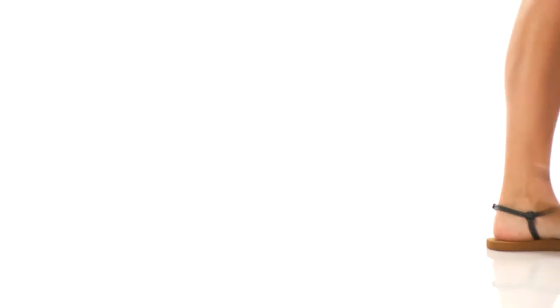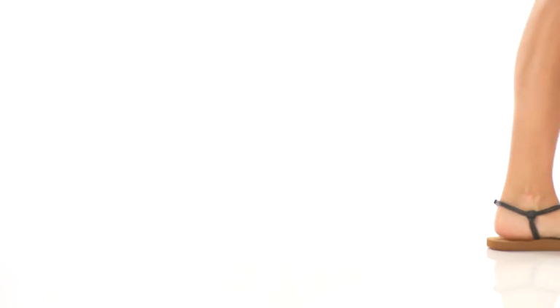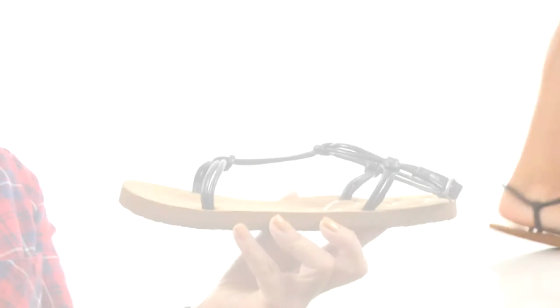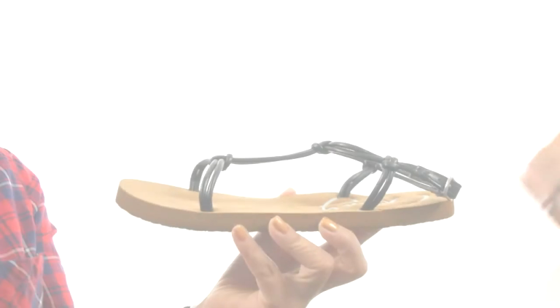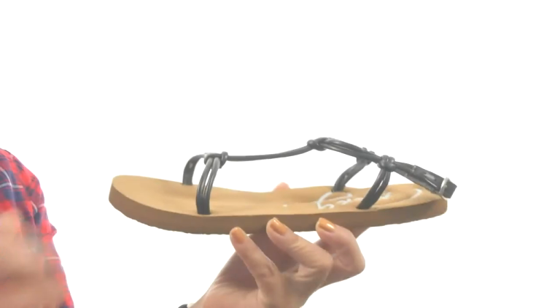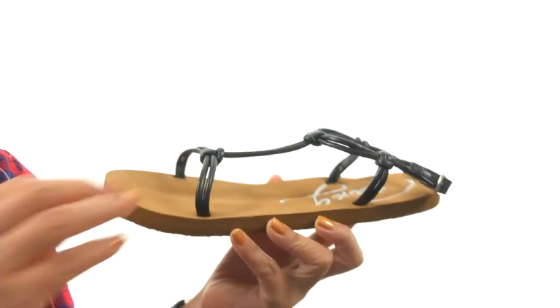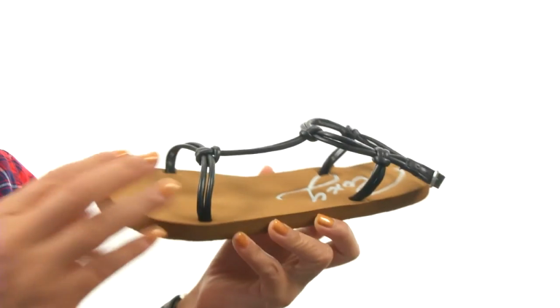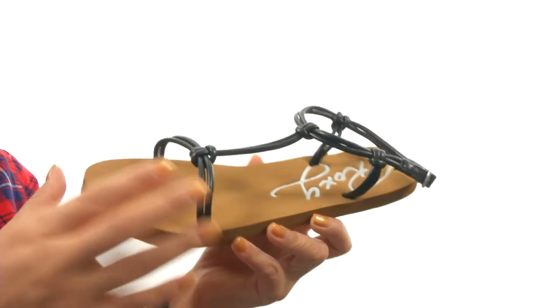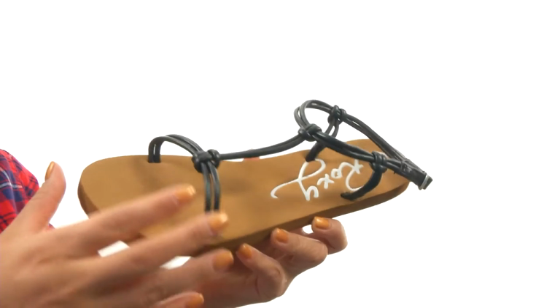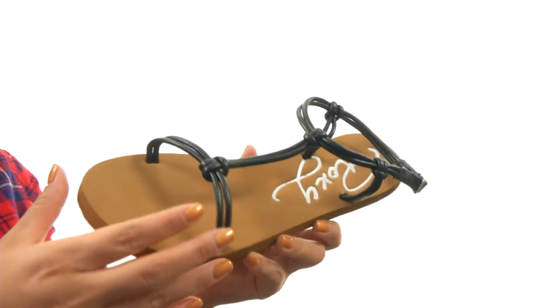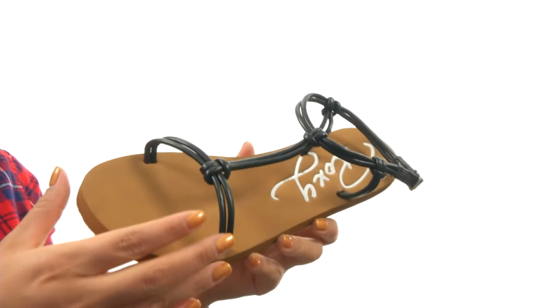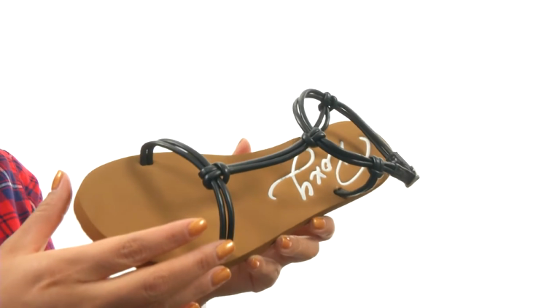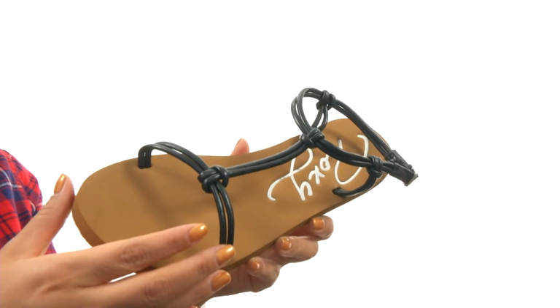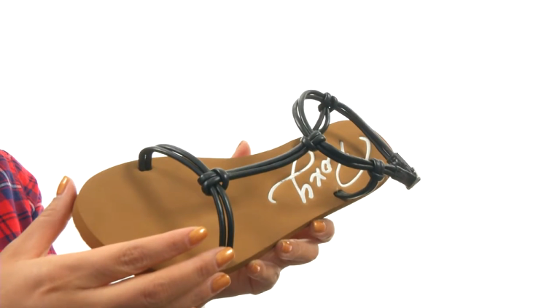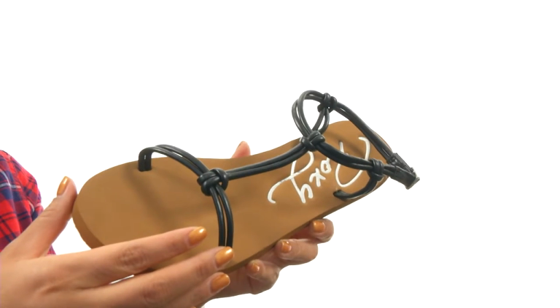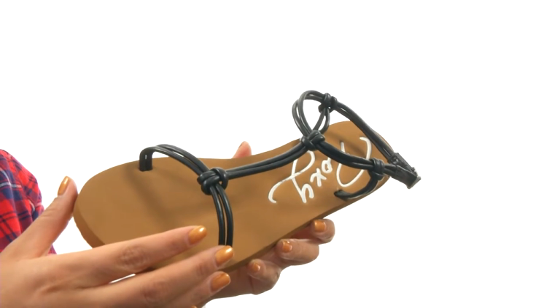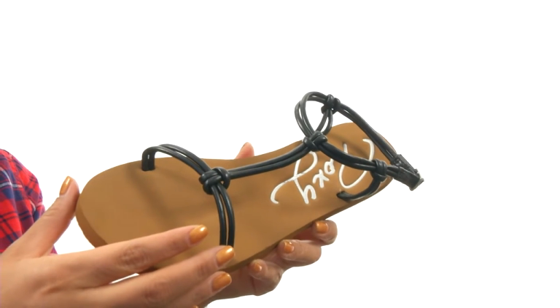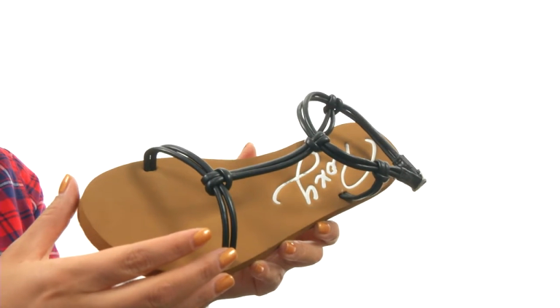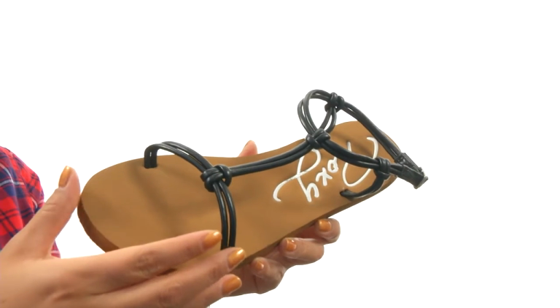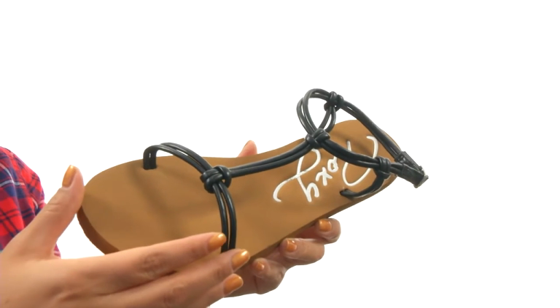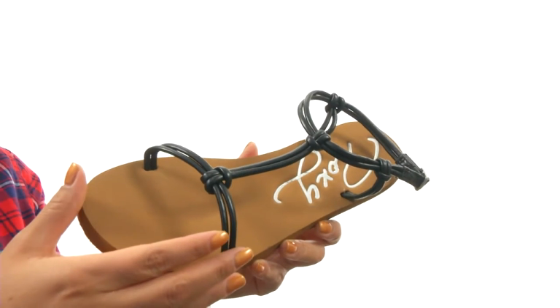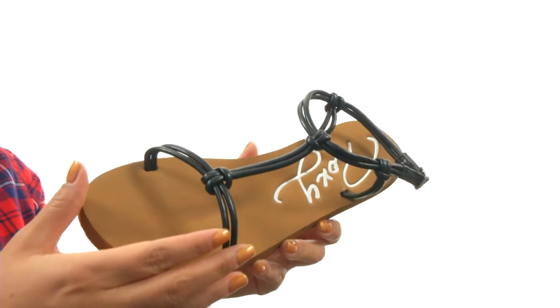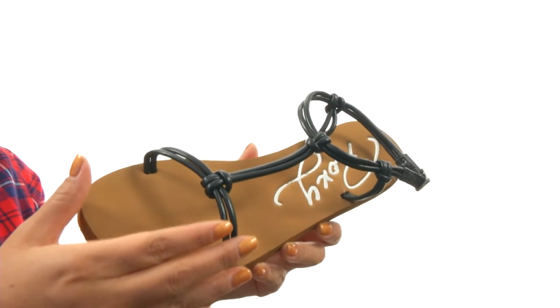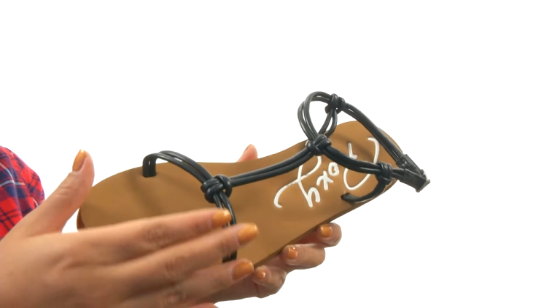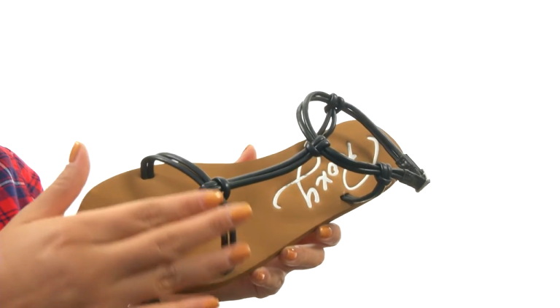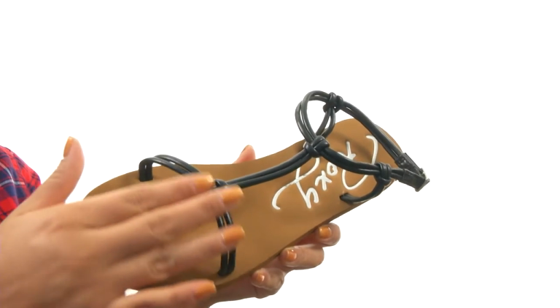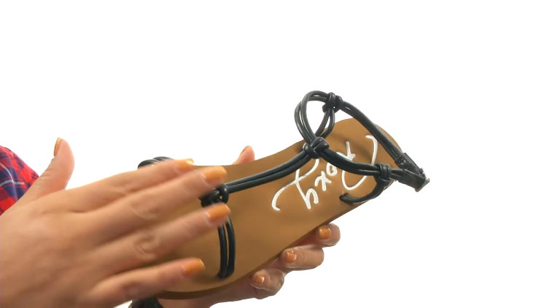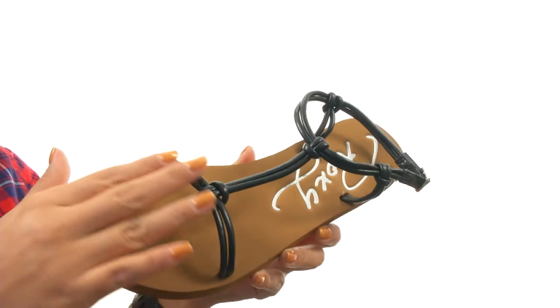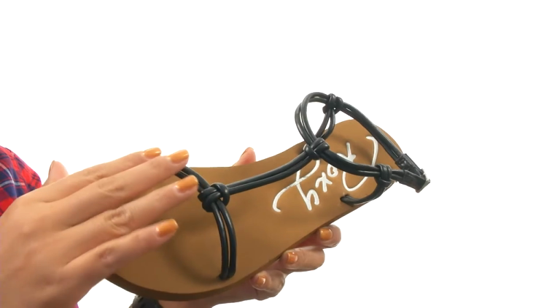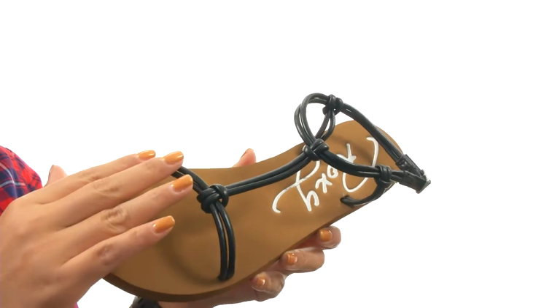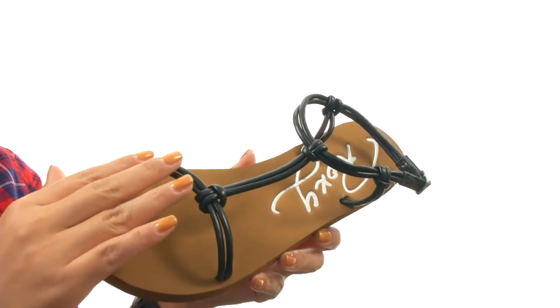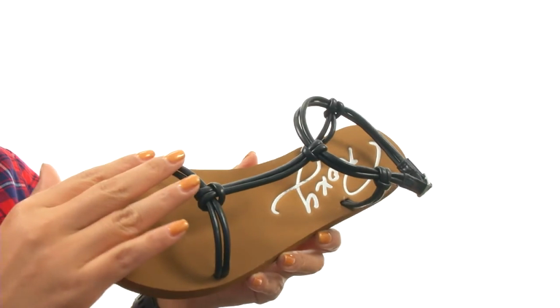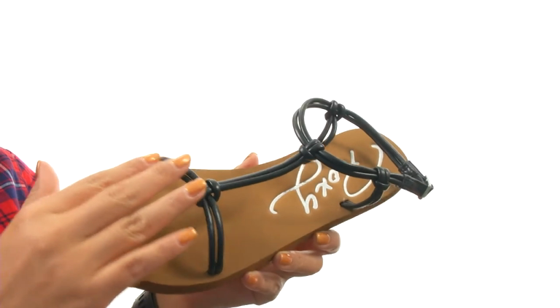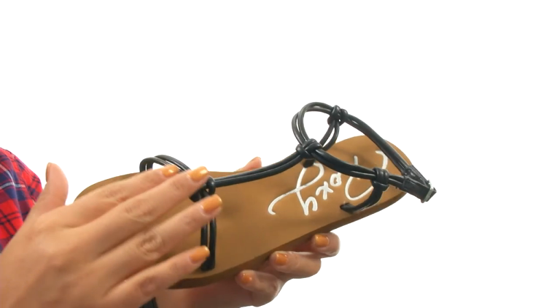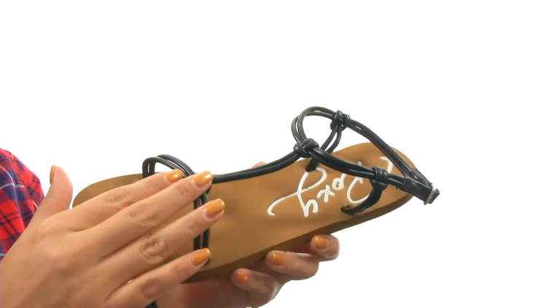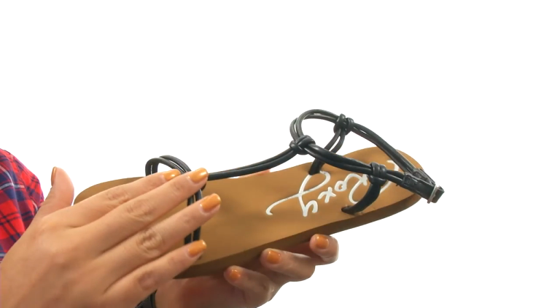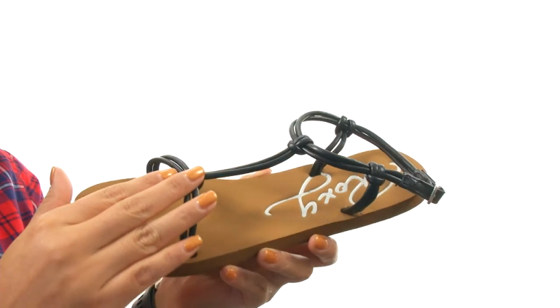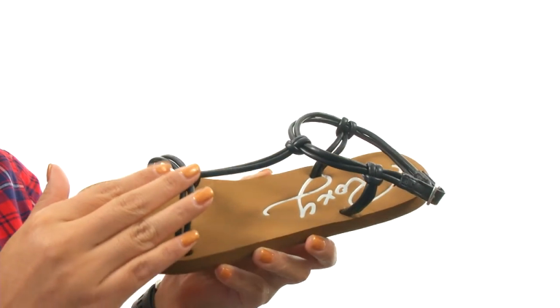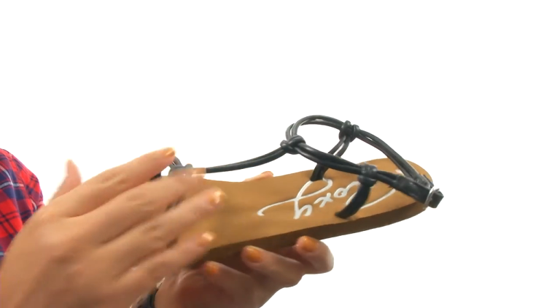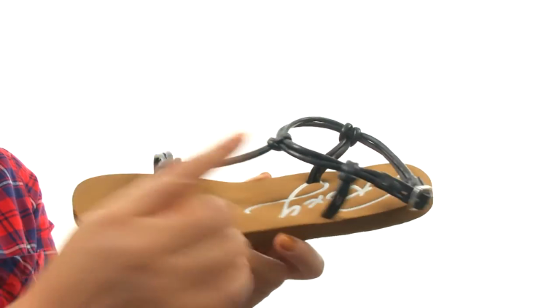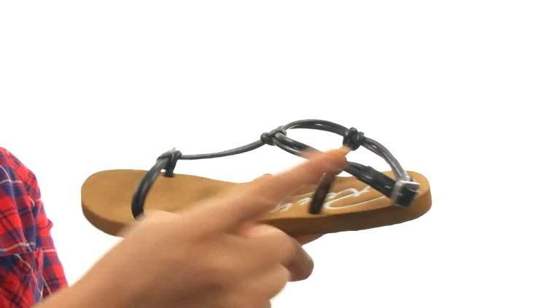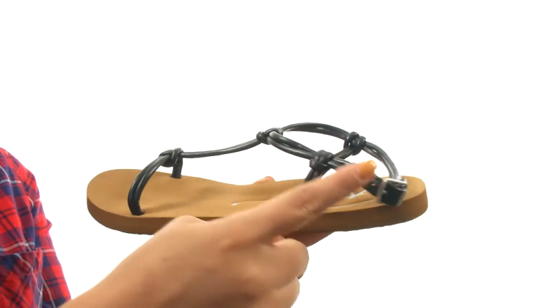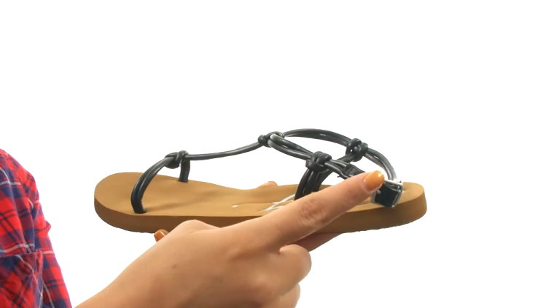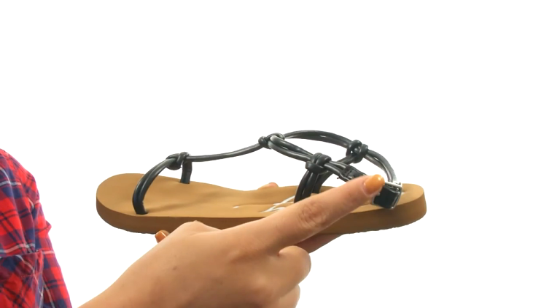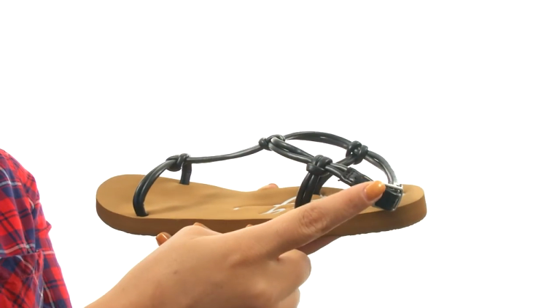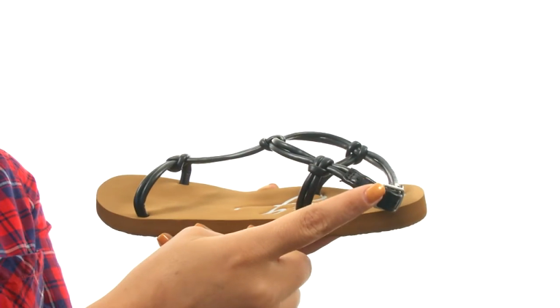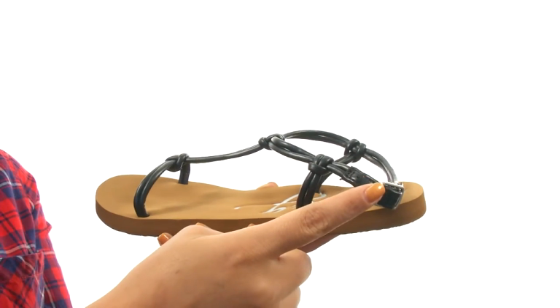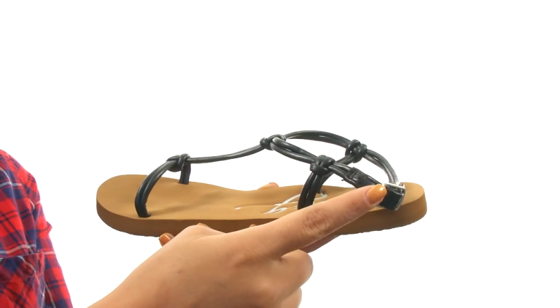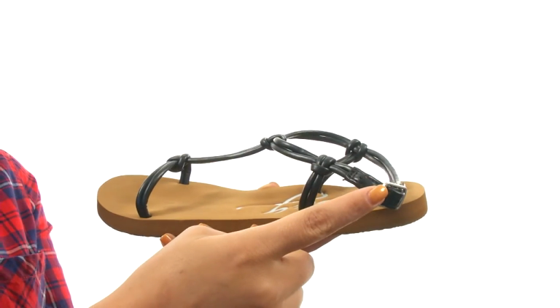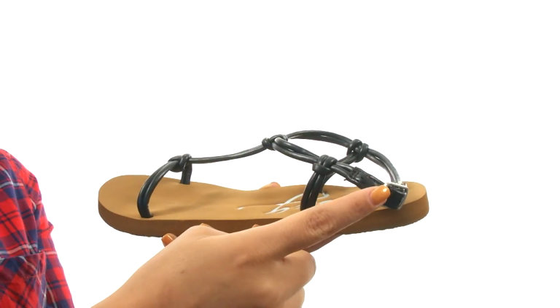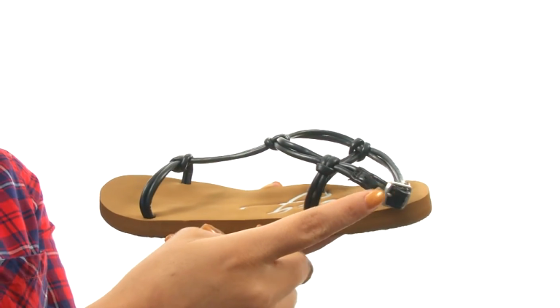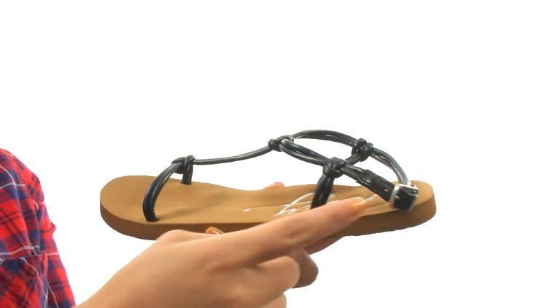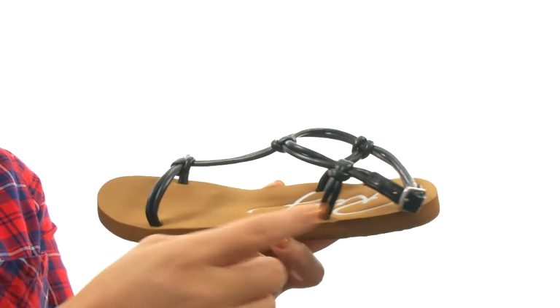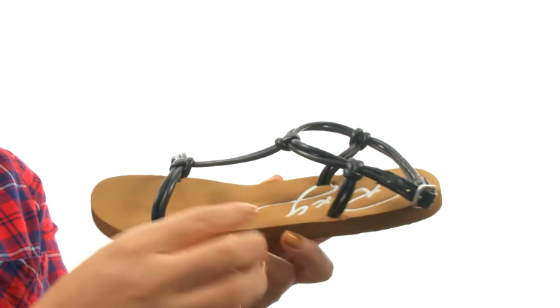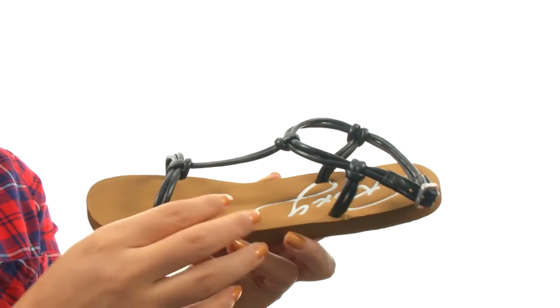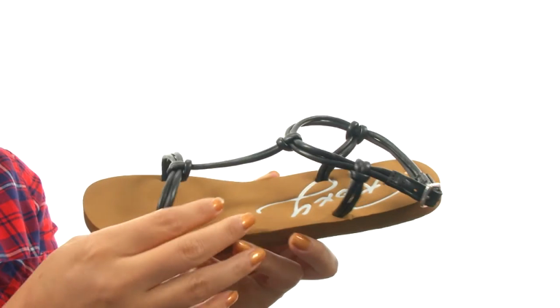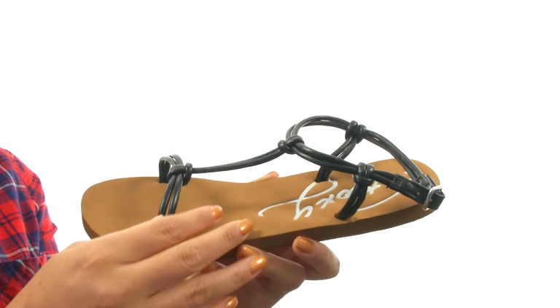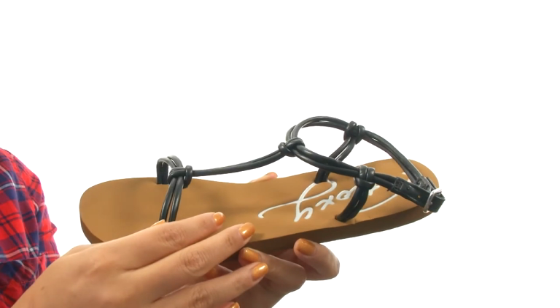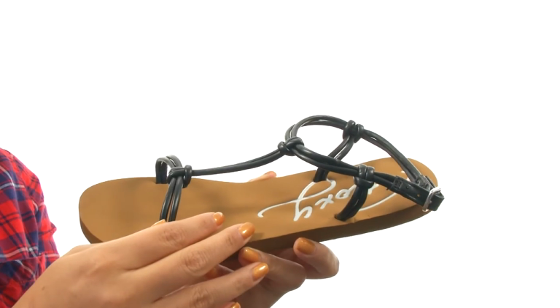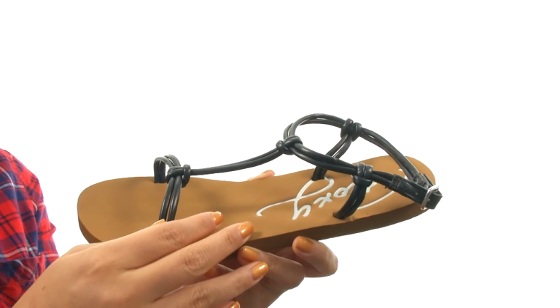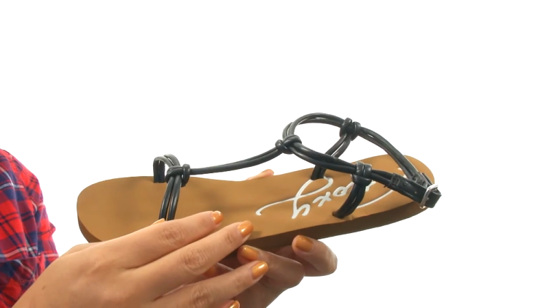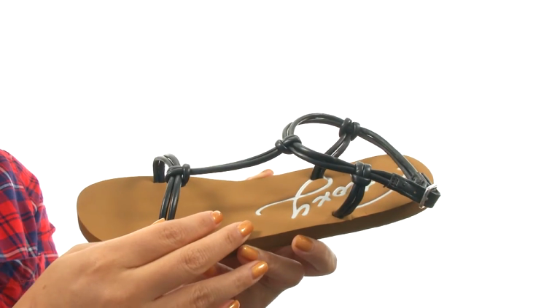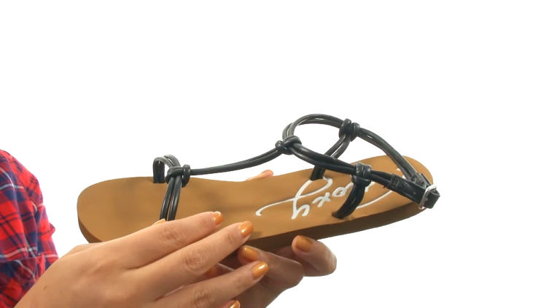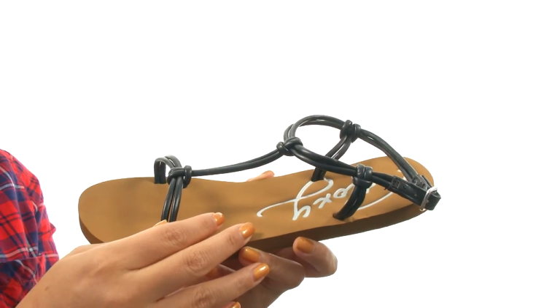Here we have a nice synthetic upper with a slit knot detail for added style. There's a buckle closure for a secure and adjustable fit.